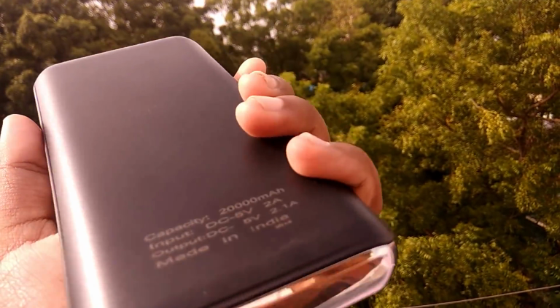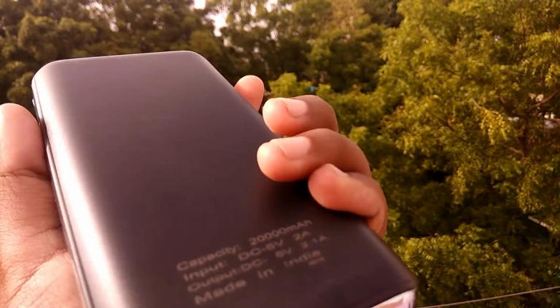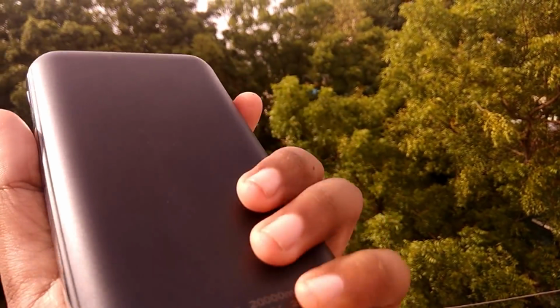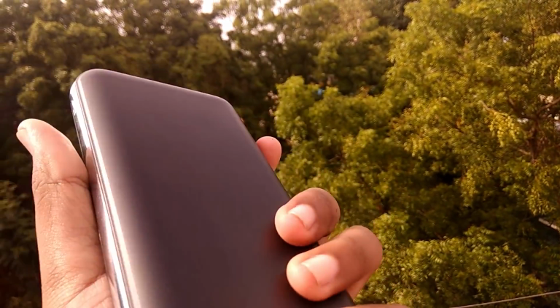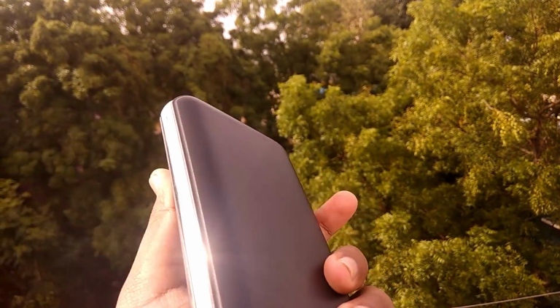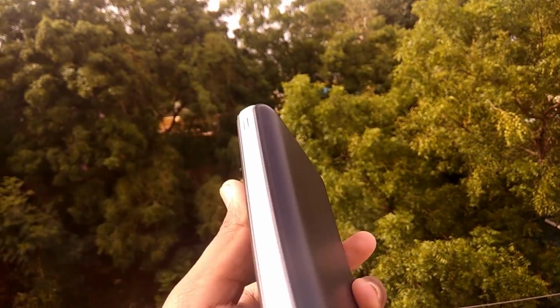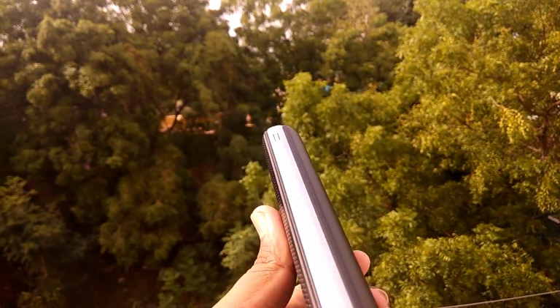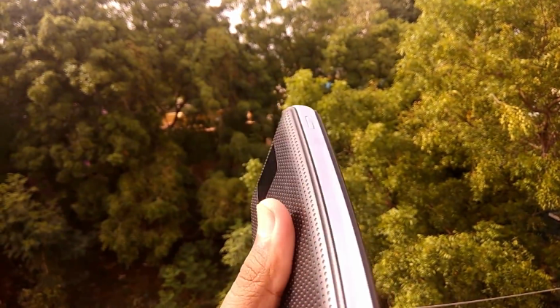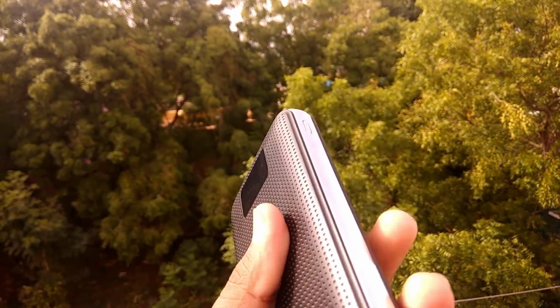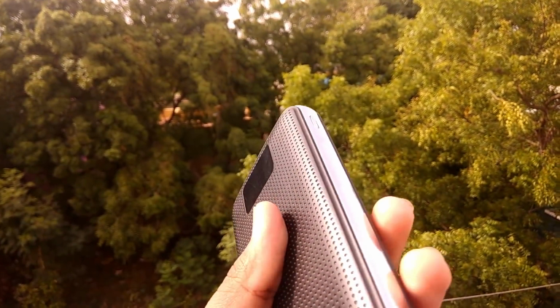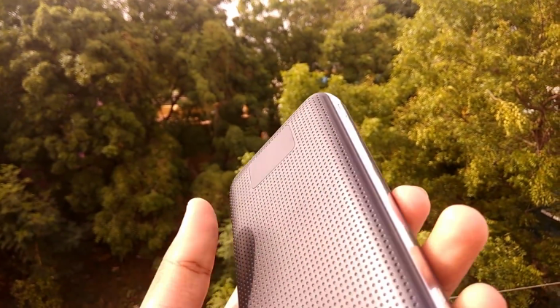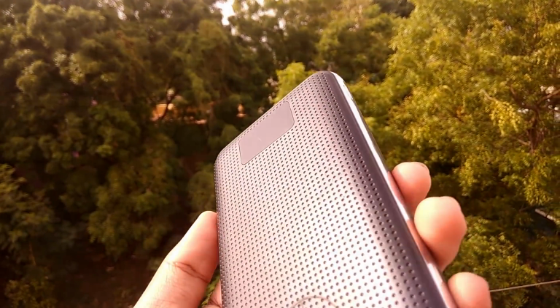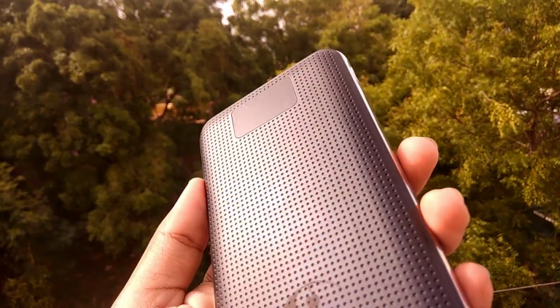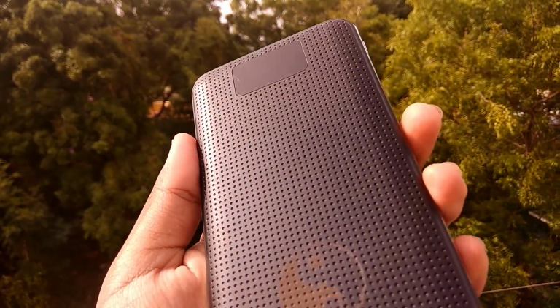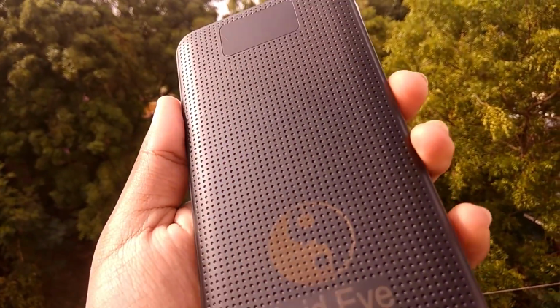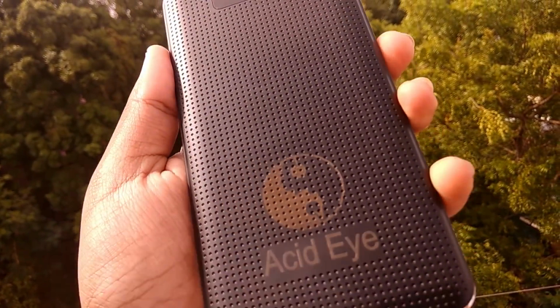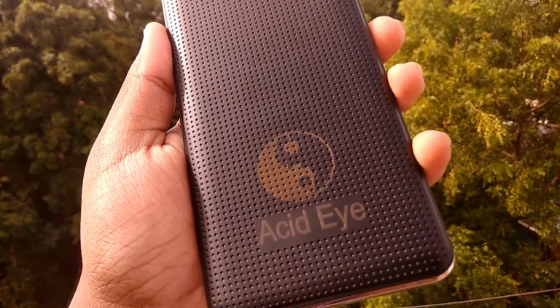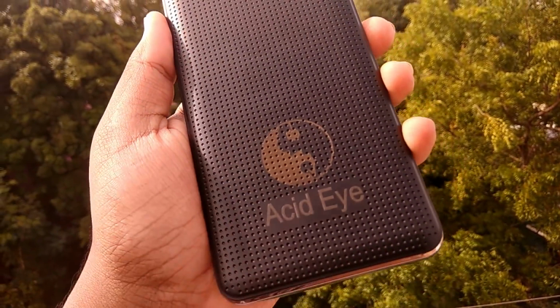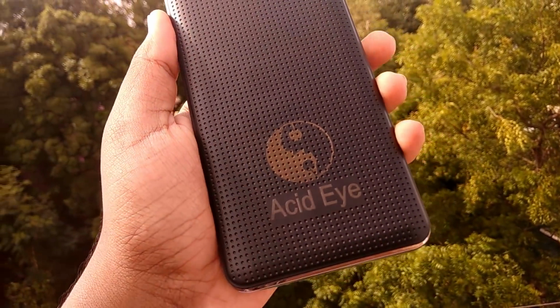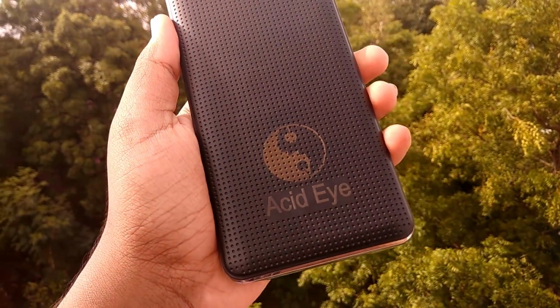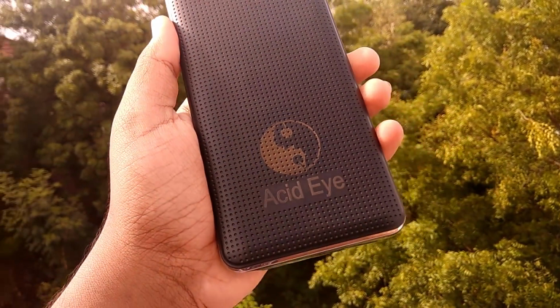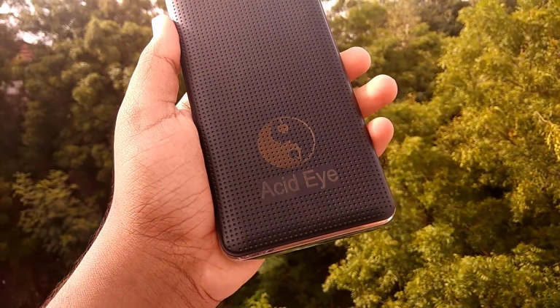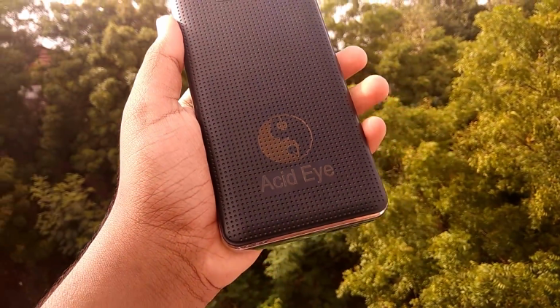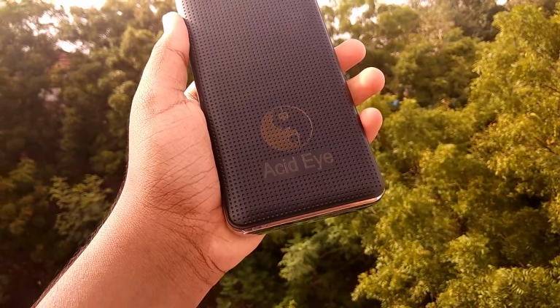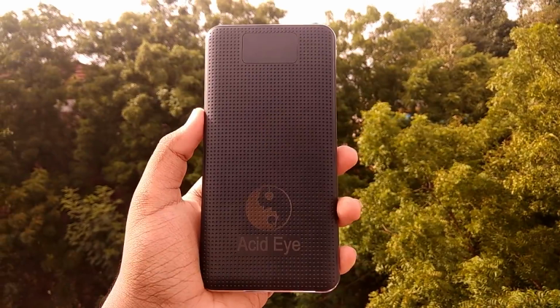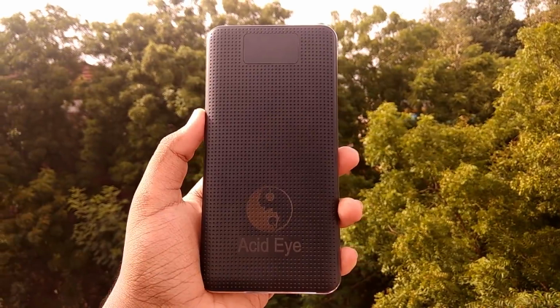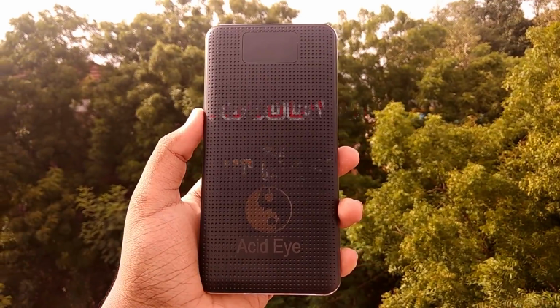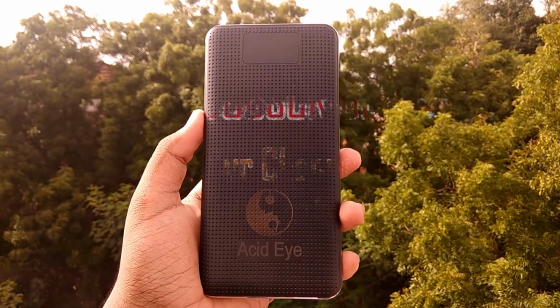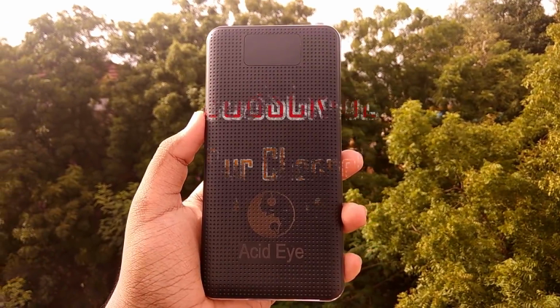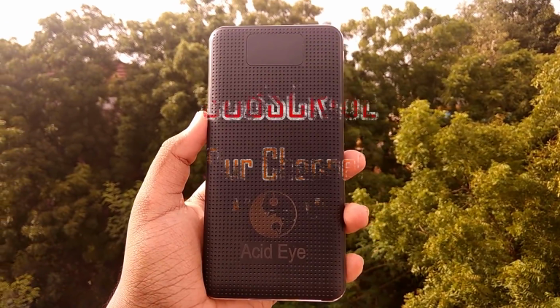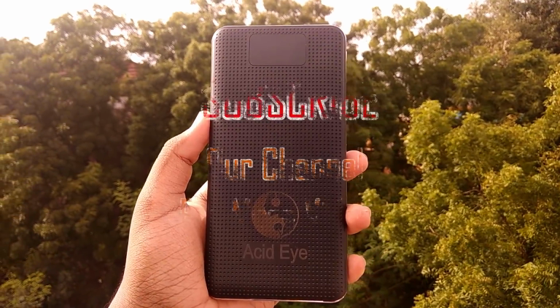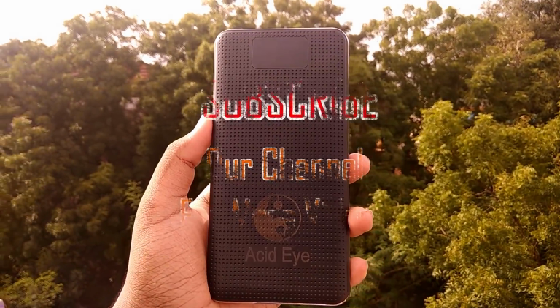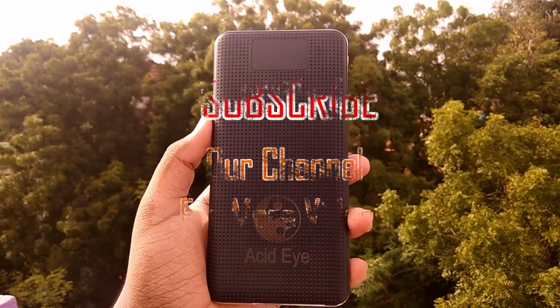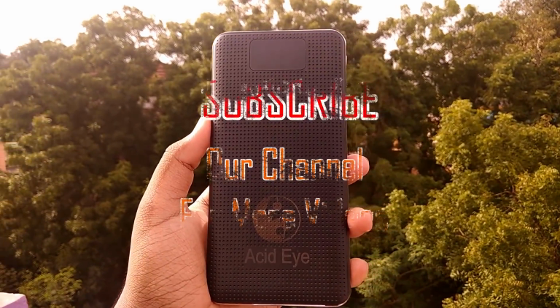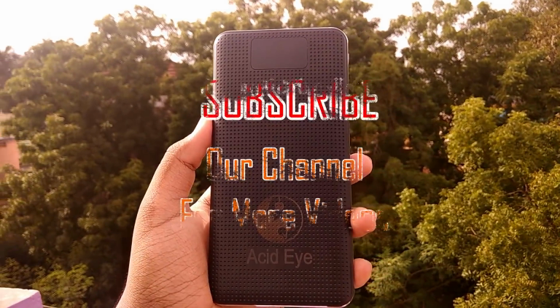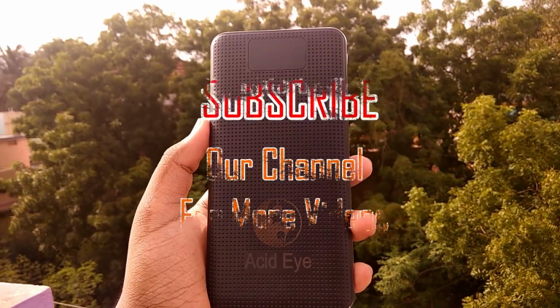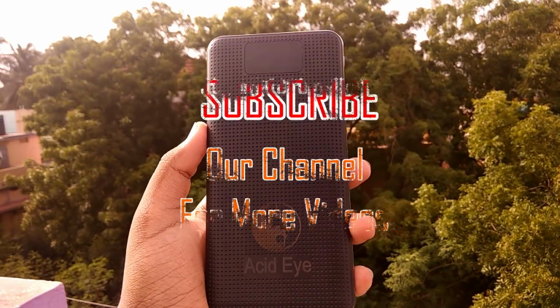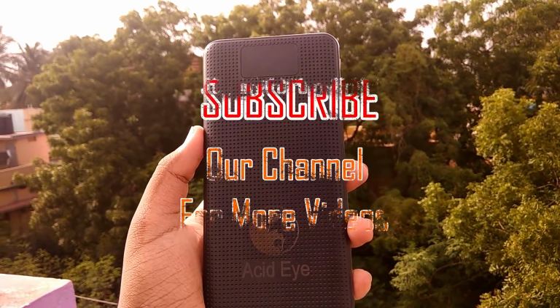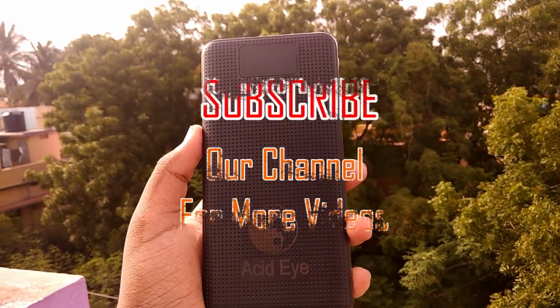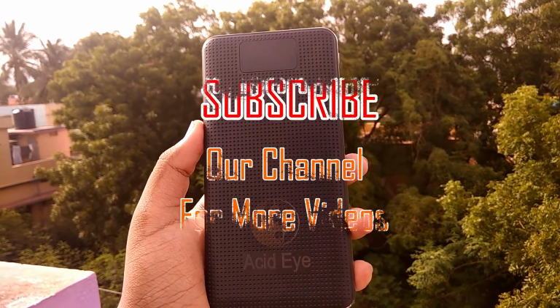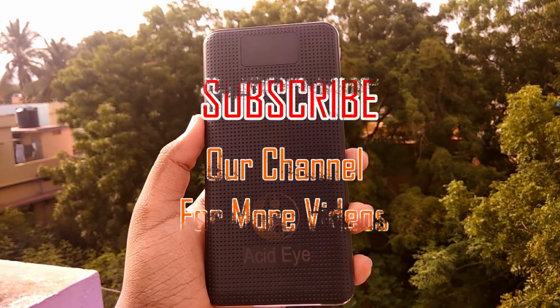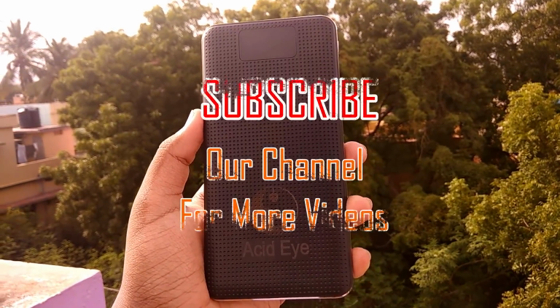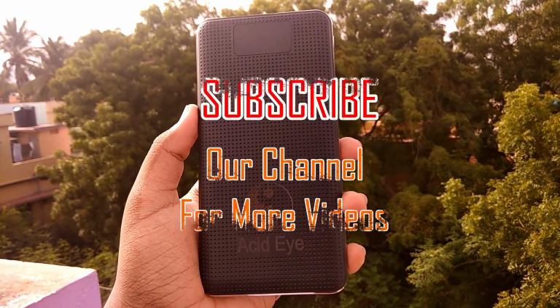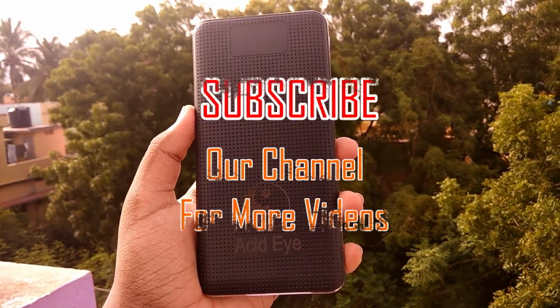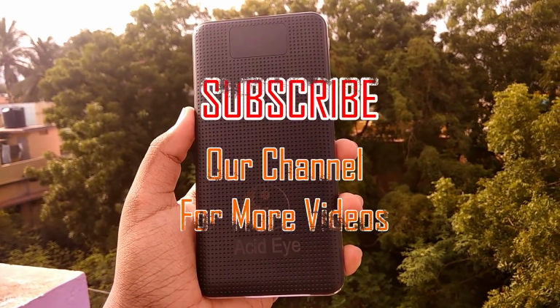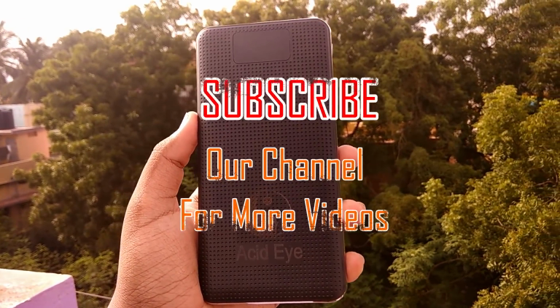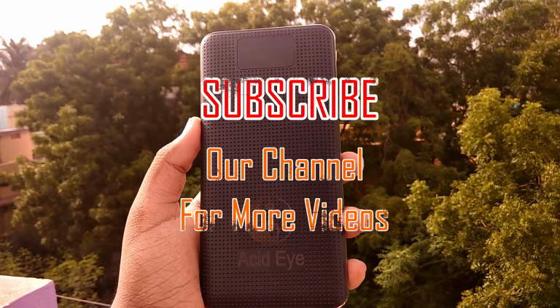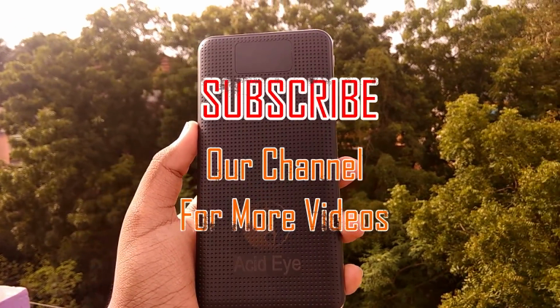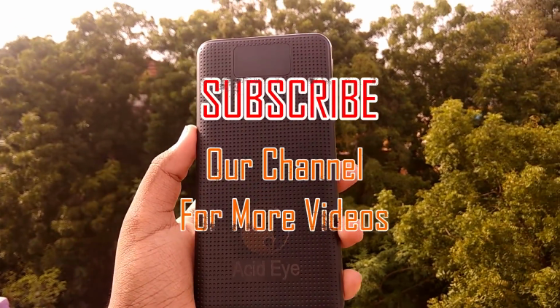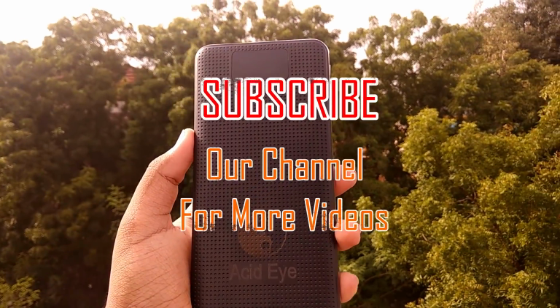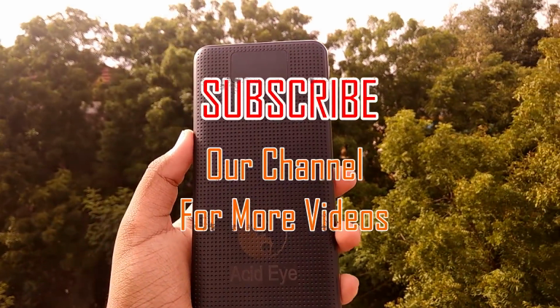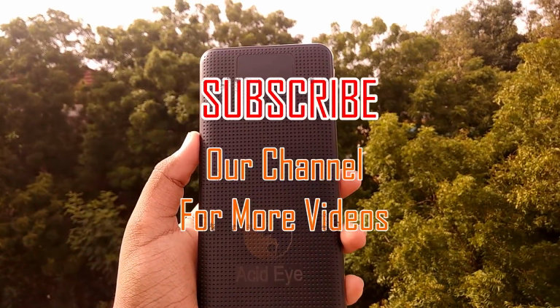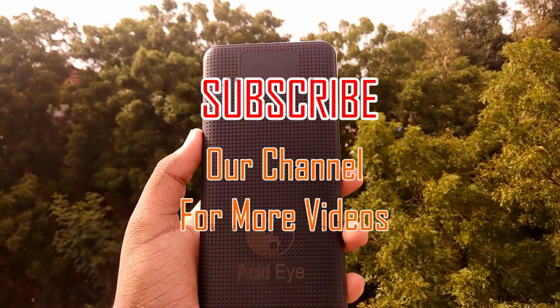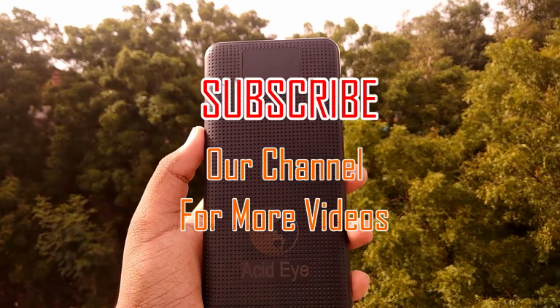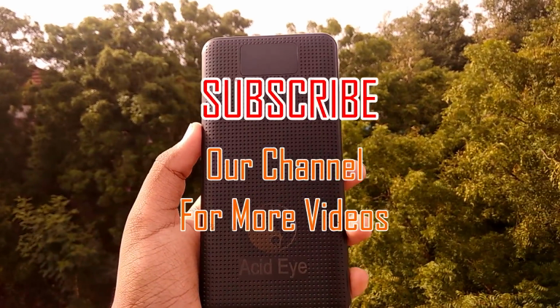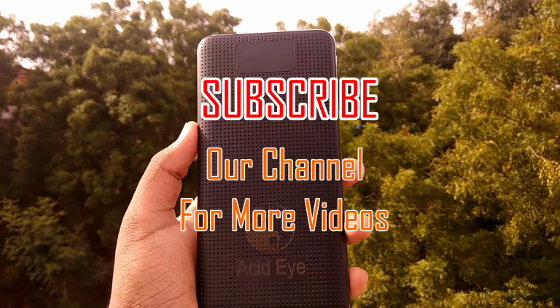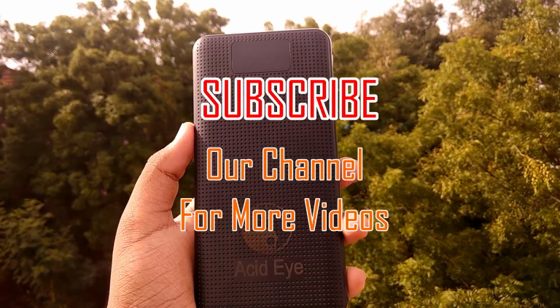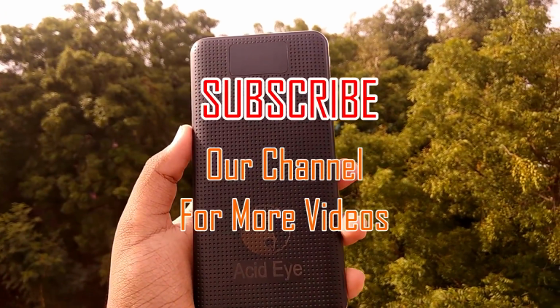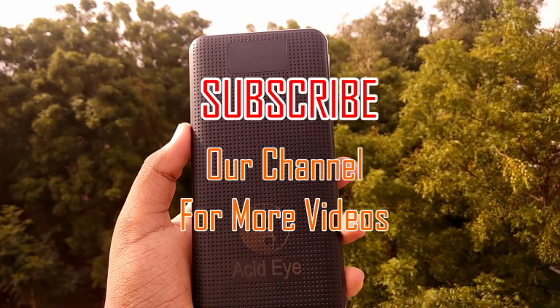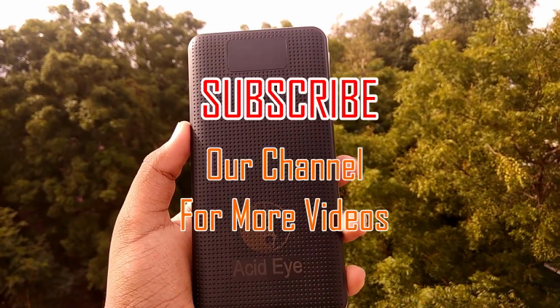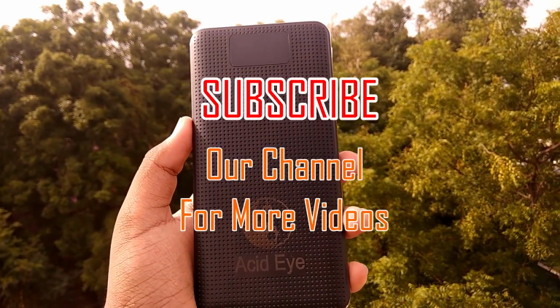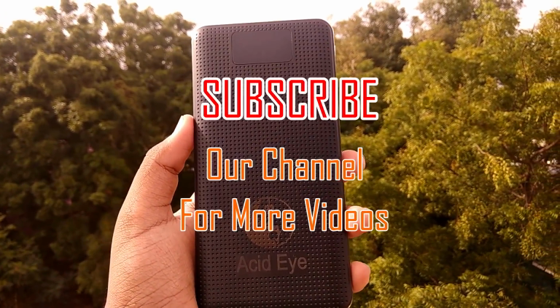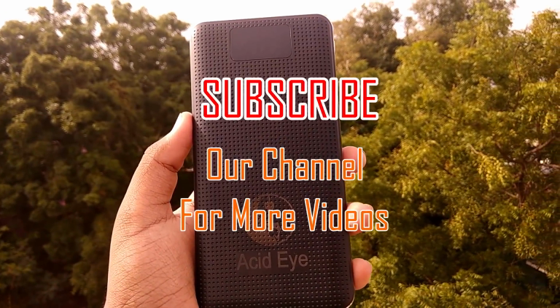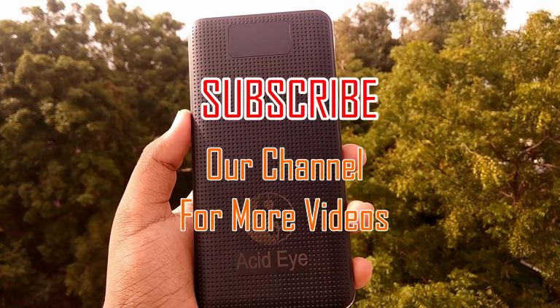That's all I have to say, guys. If you like this video, give it a thumbs up and subscribe to my channel. You can also follow me on Facebook and Twitter — thanks for watching.